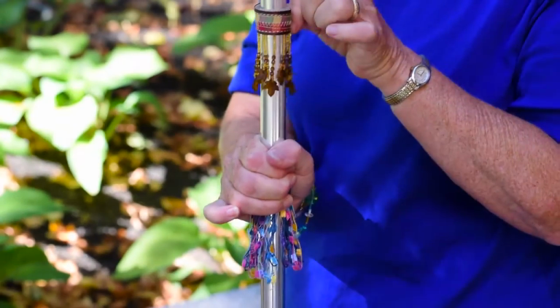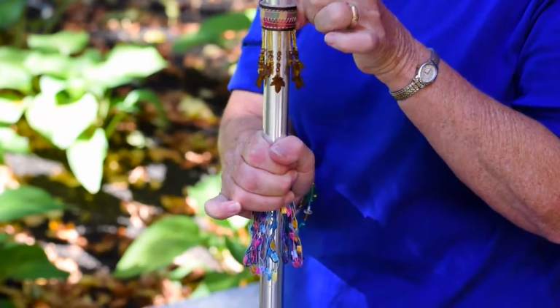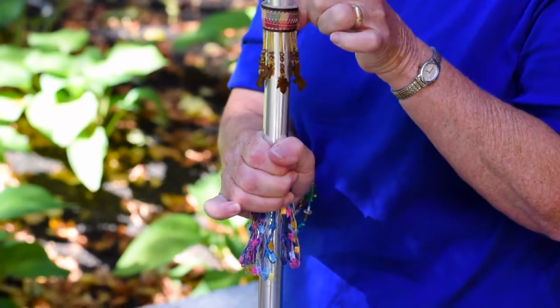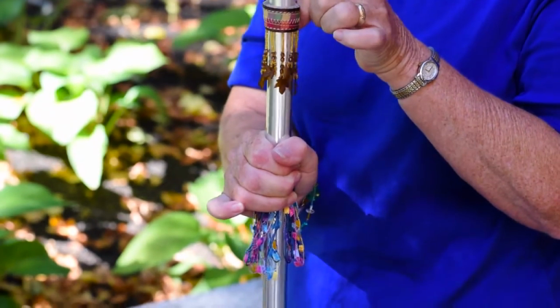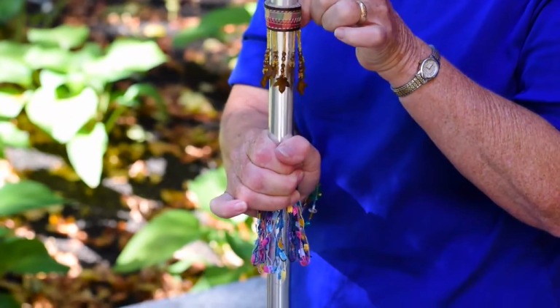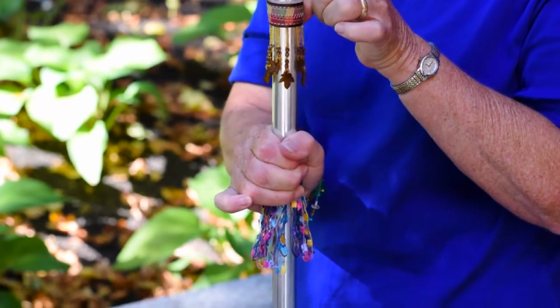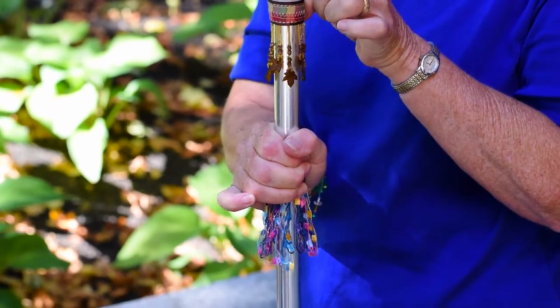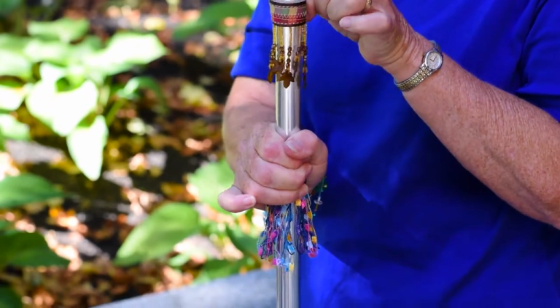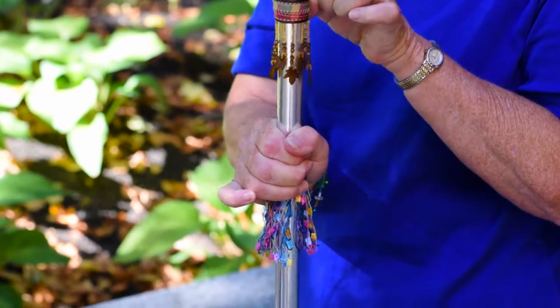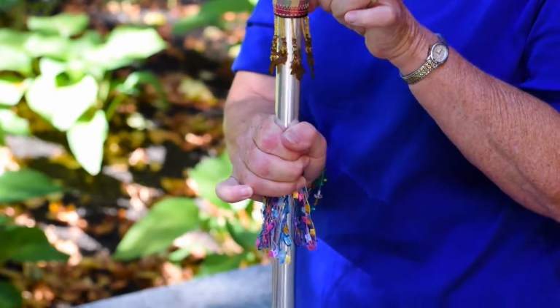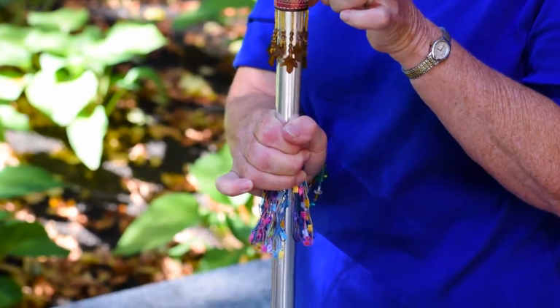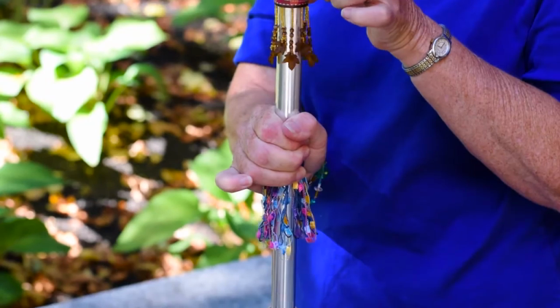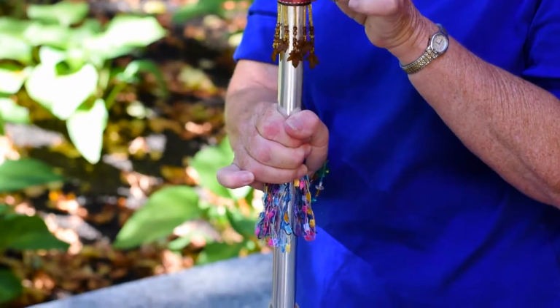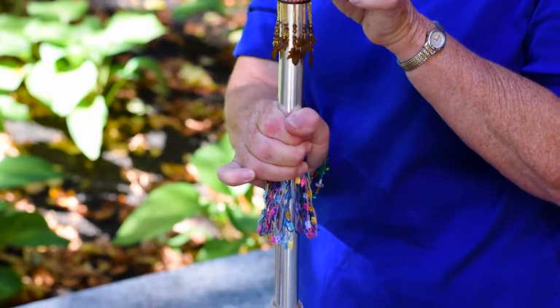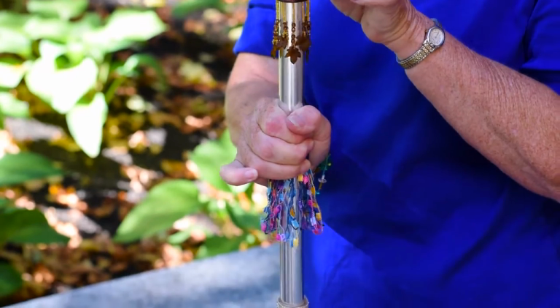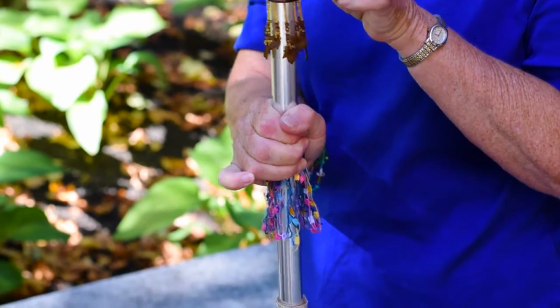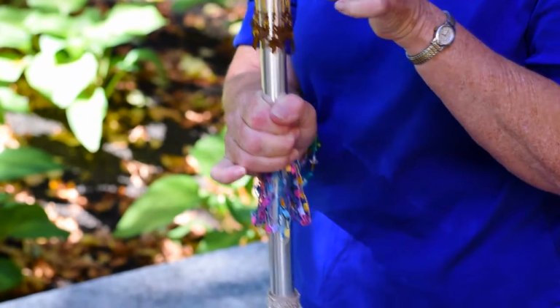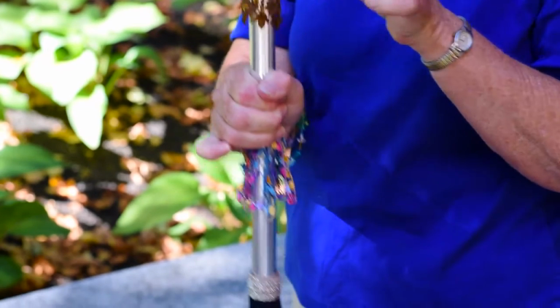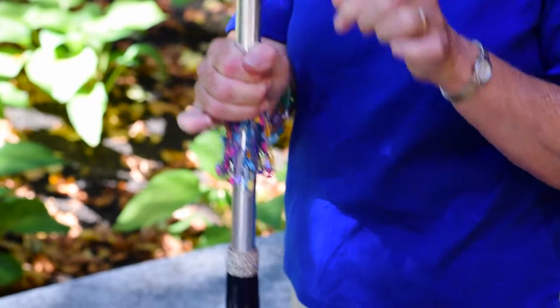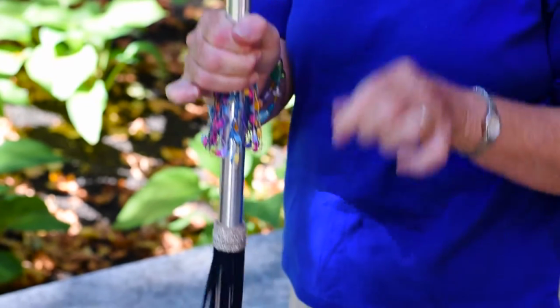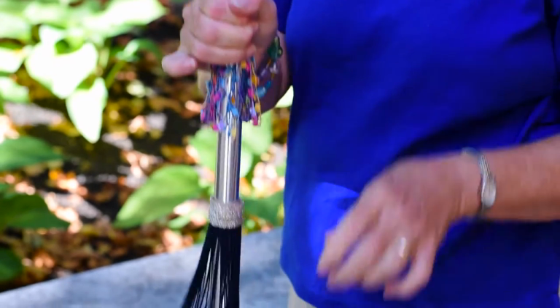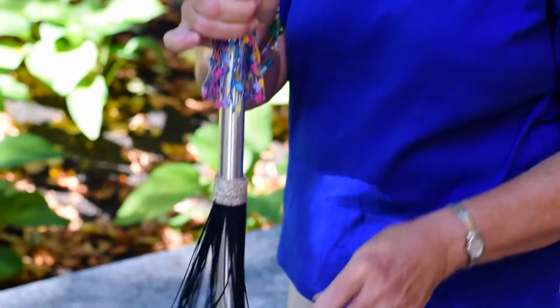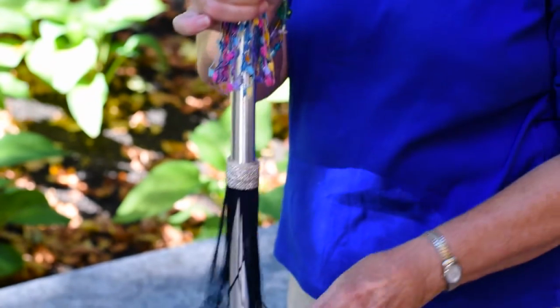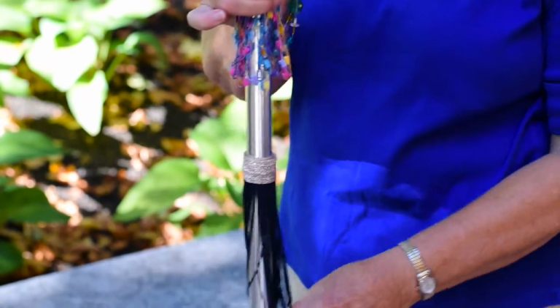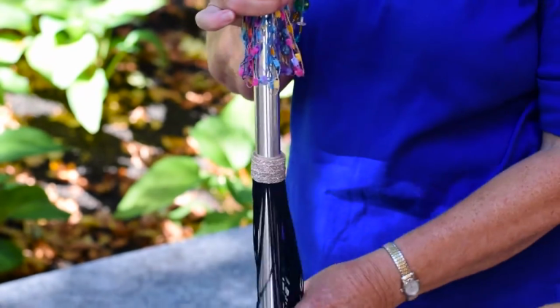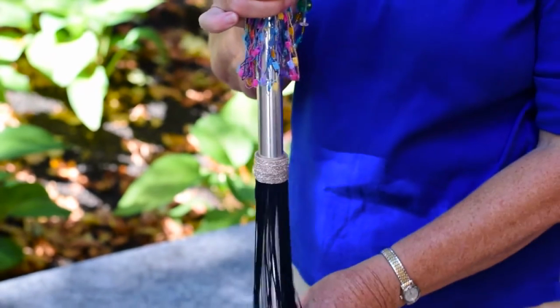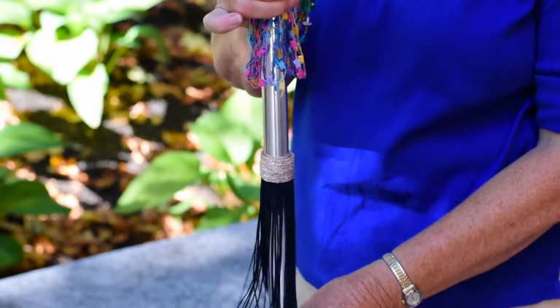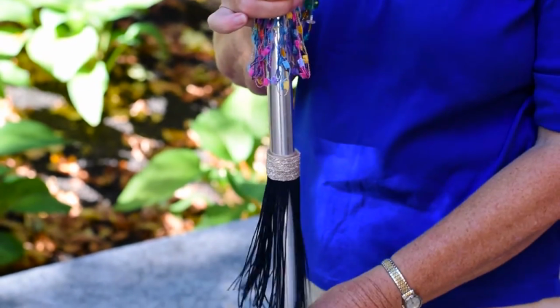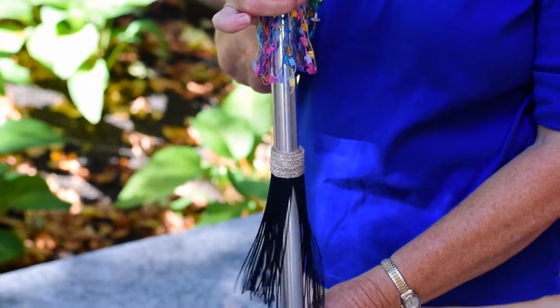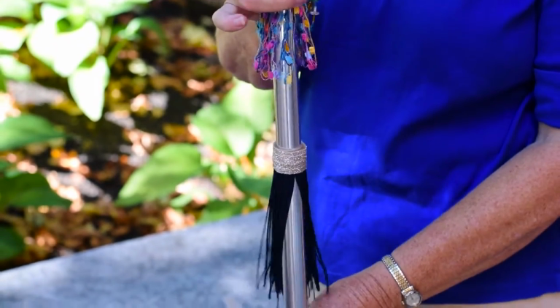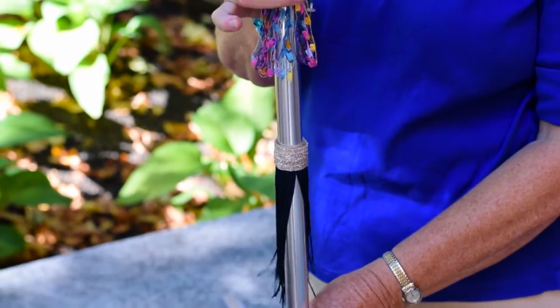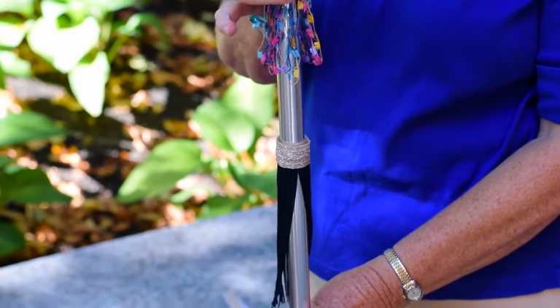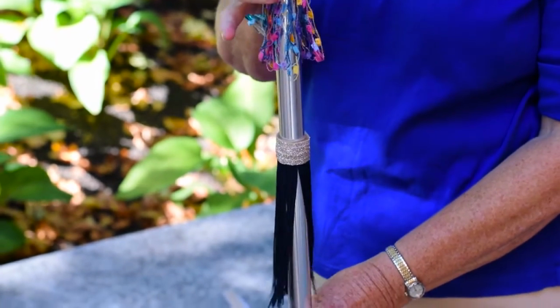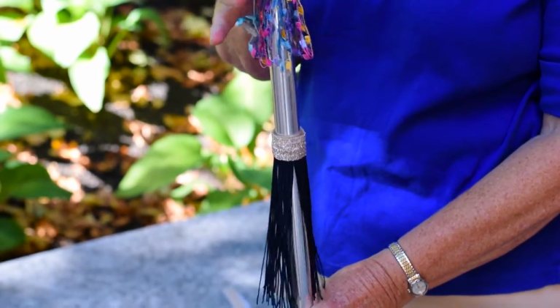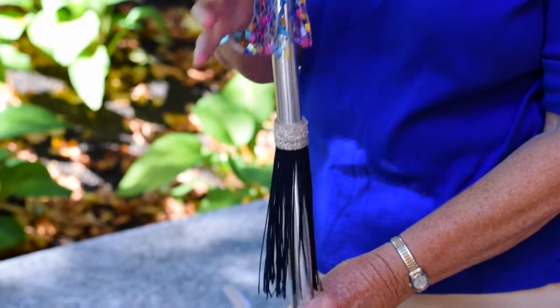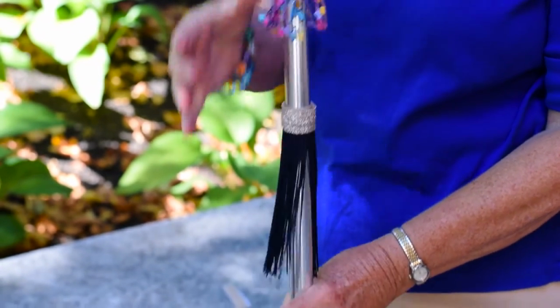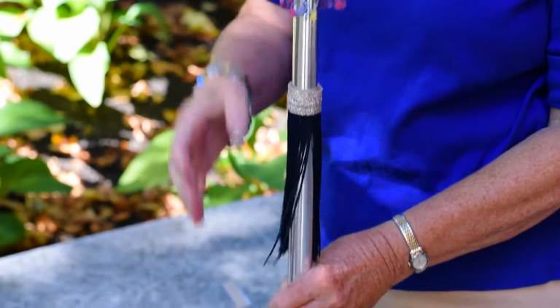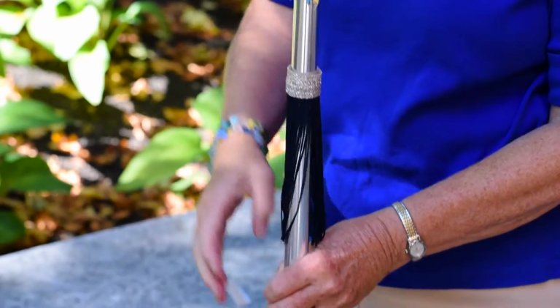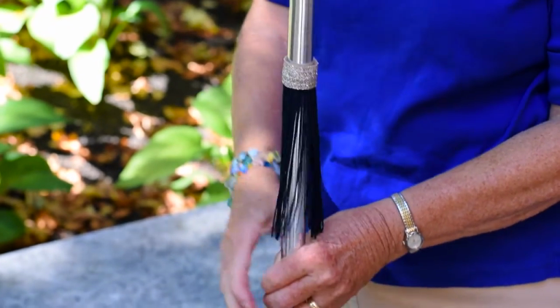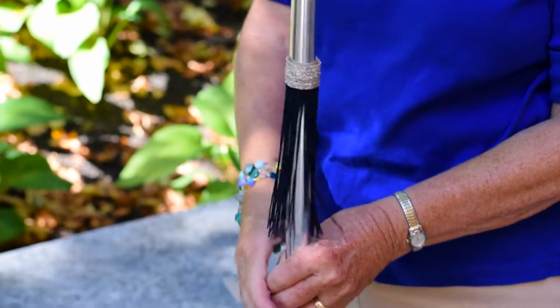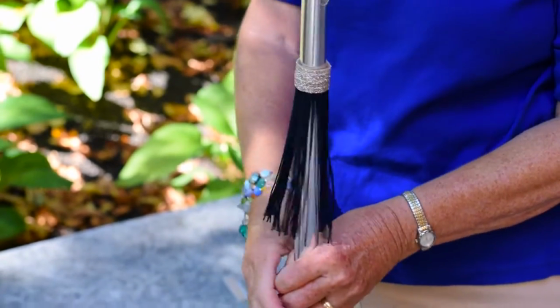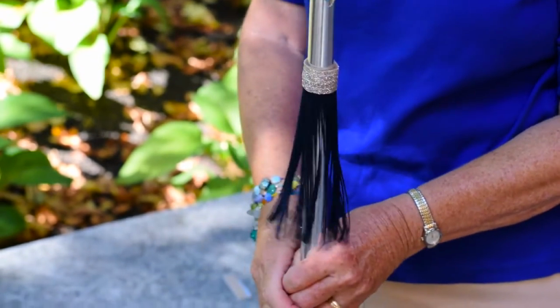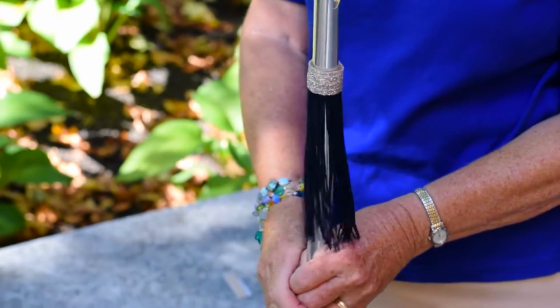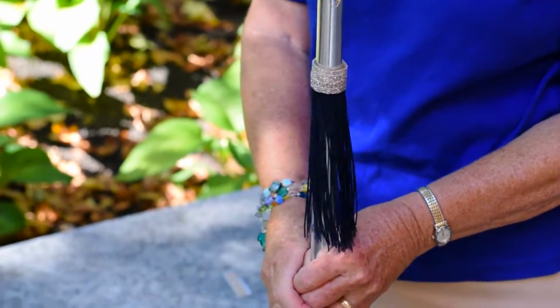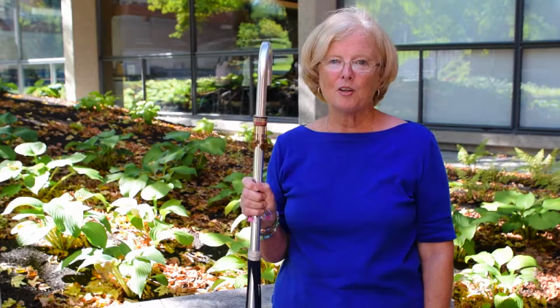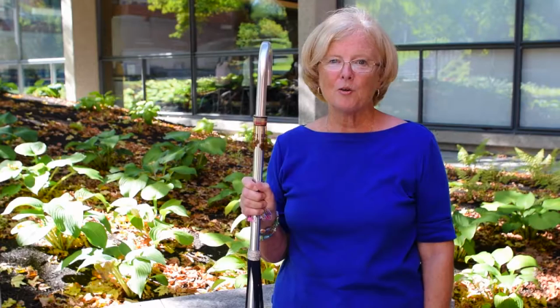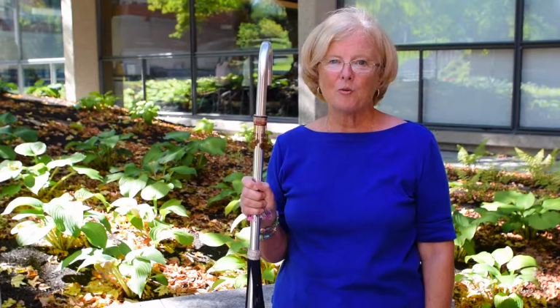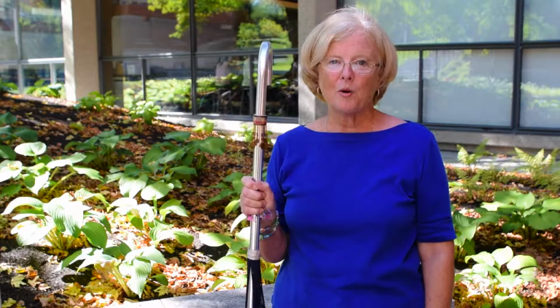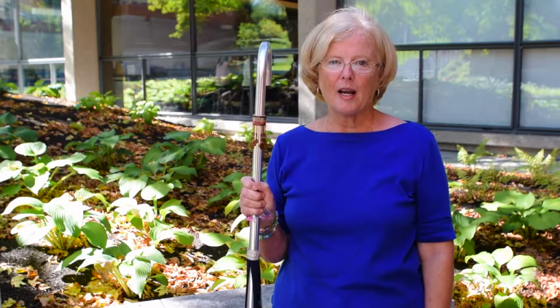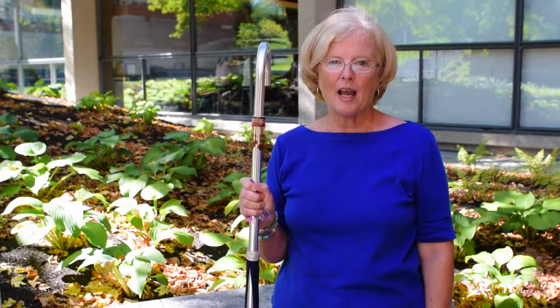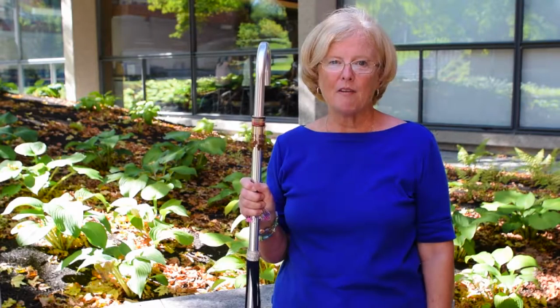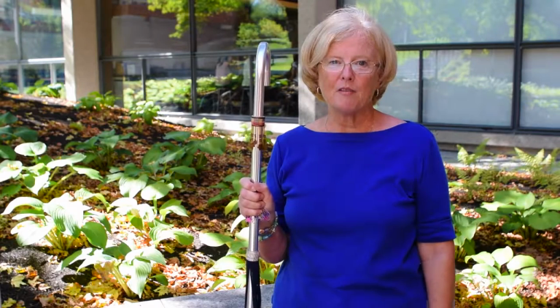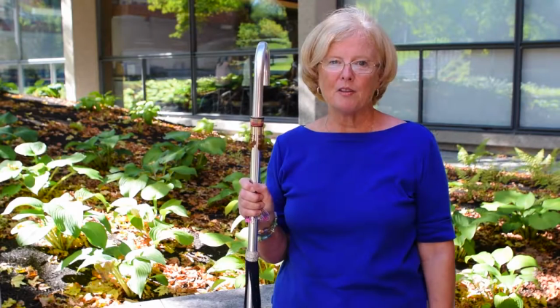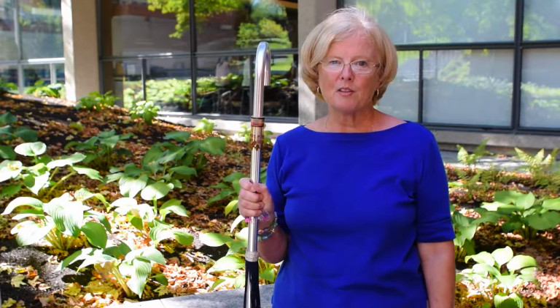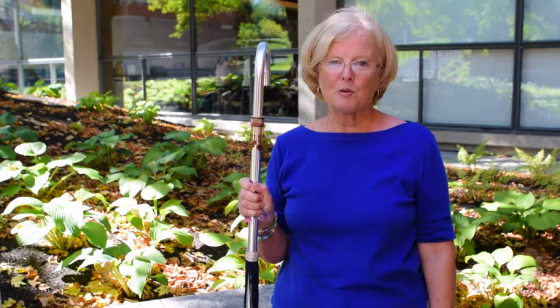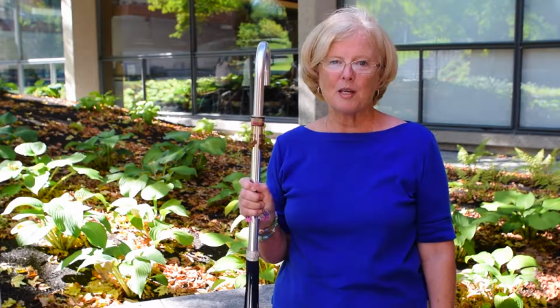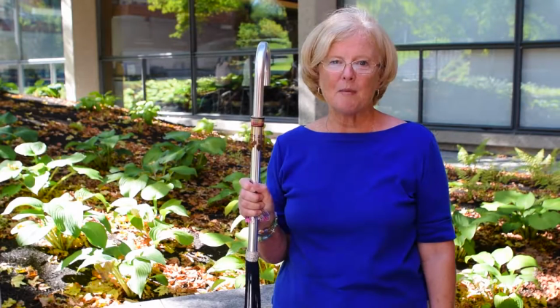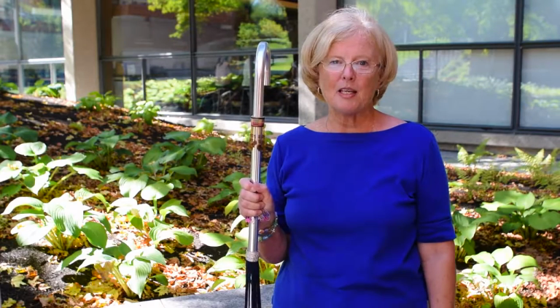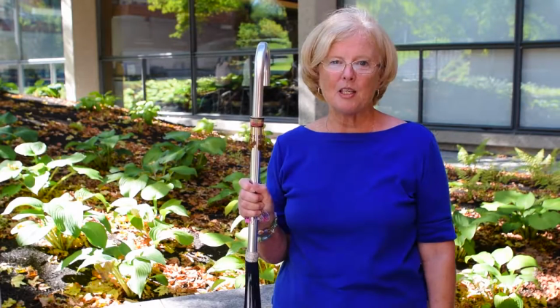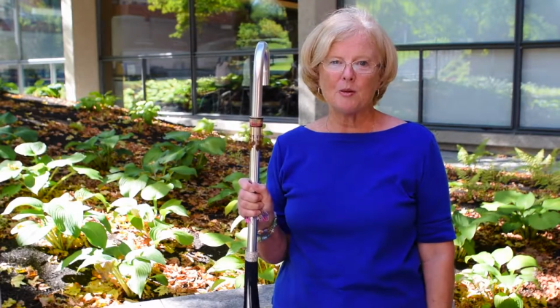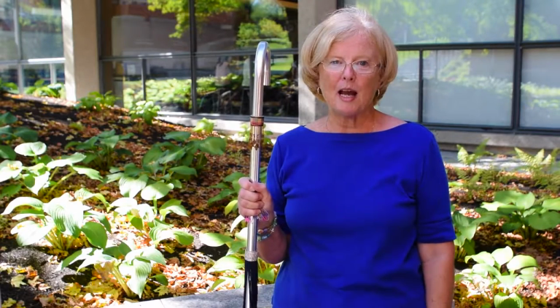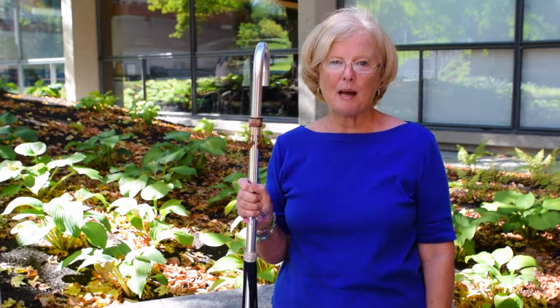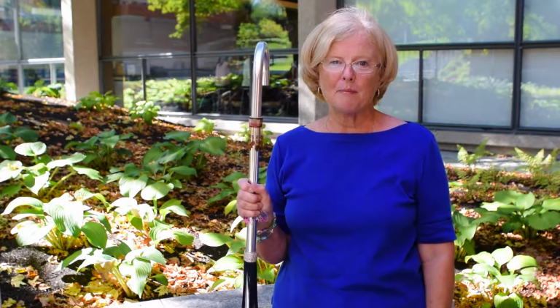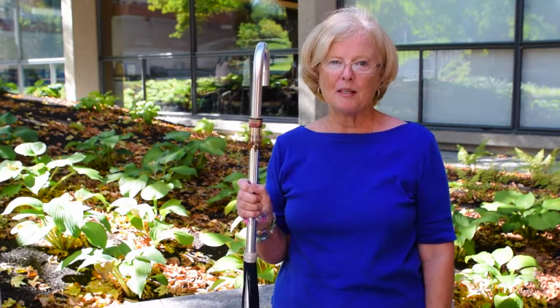You can decorate your cane for the season, for your outfit of the day, whatever is going to make you happy.